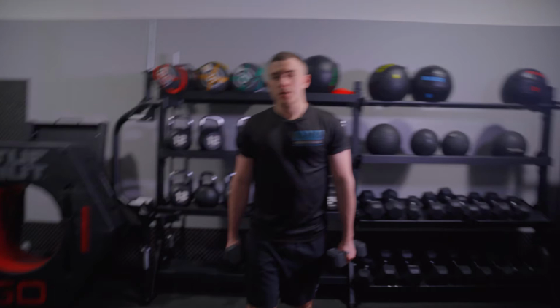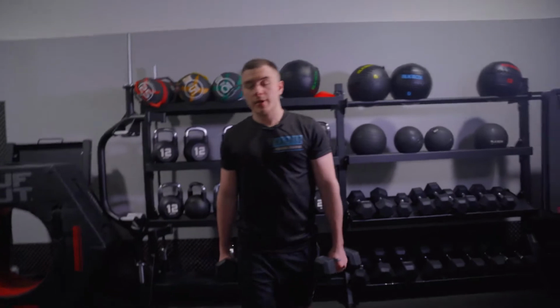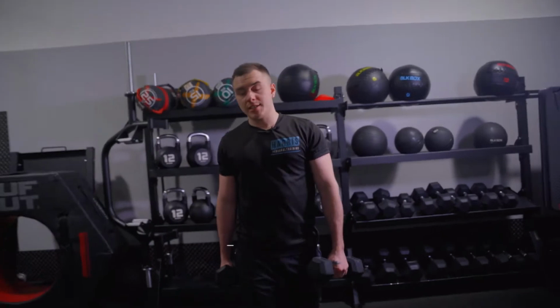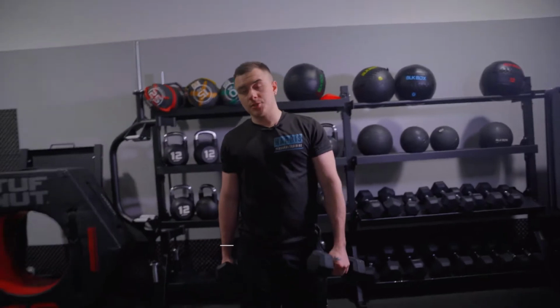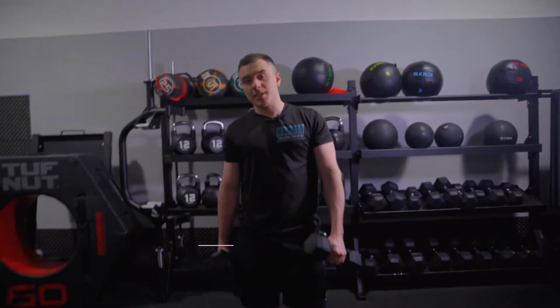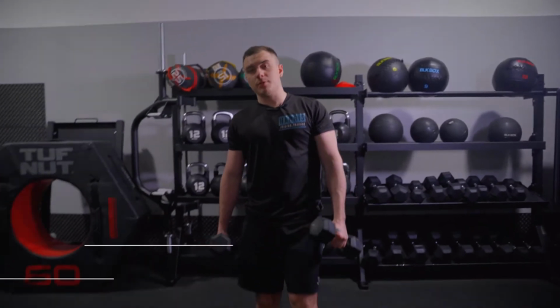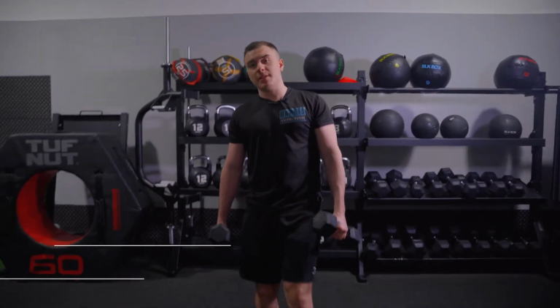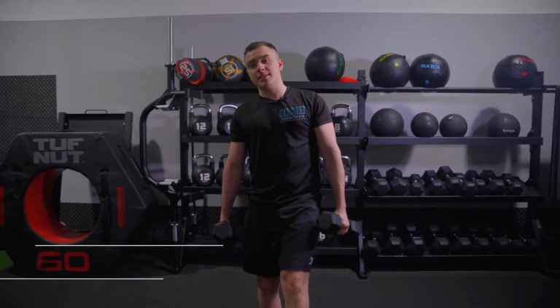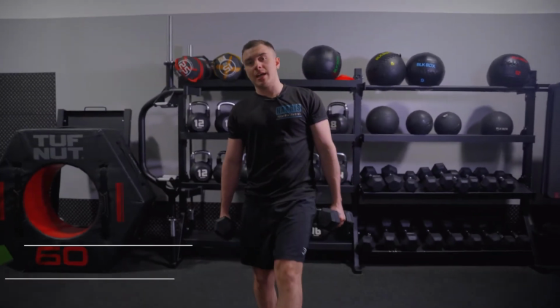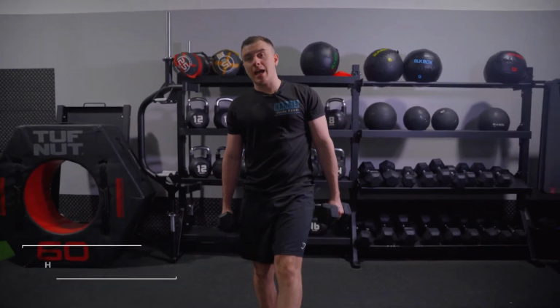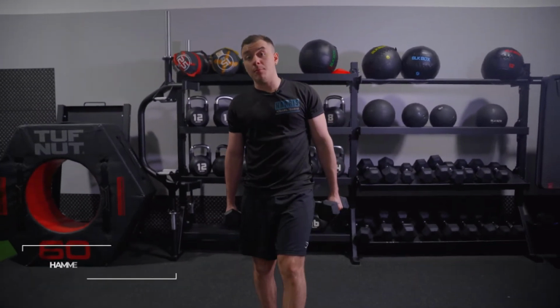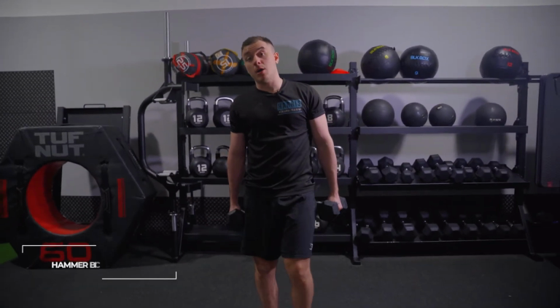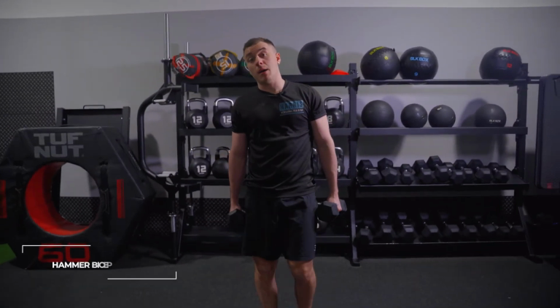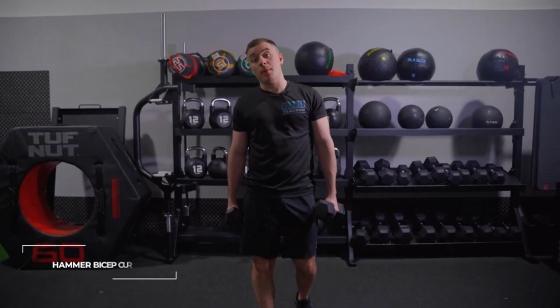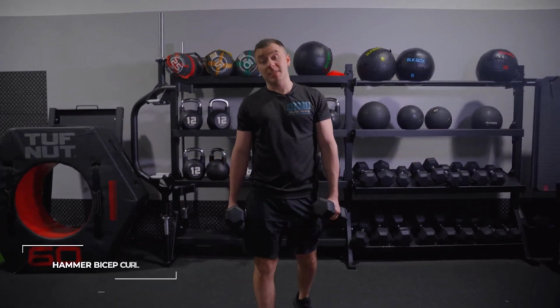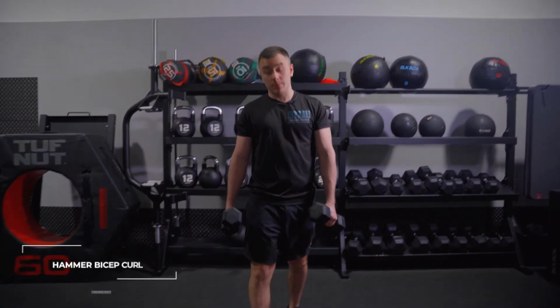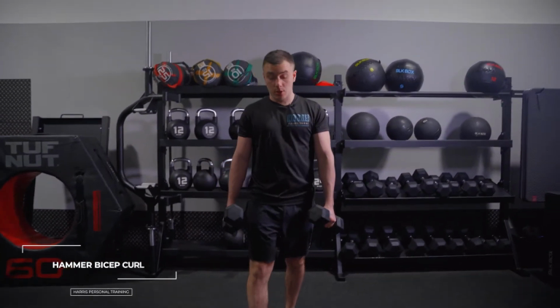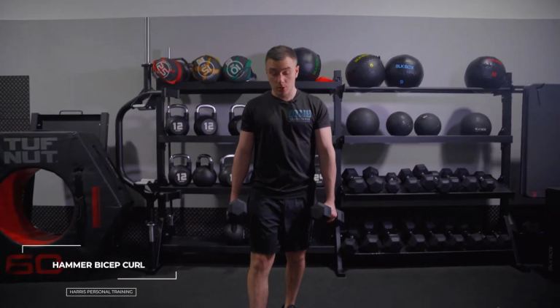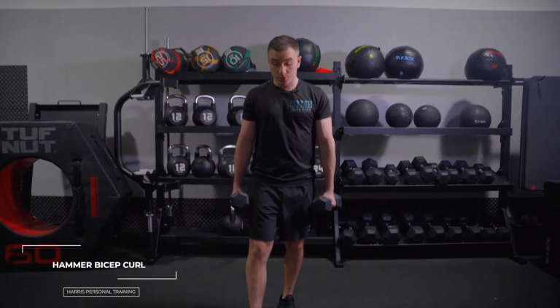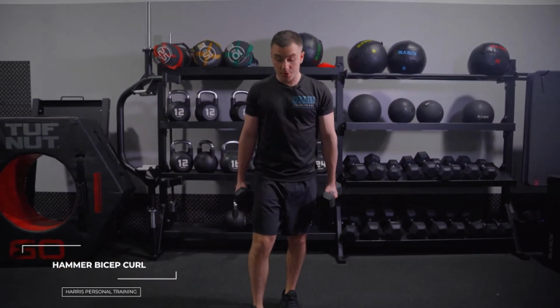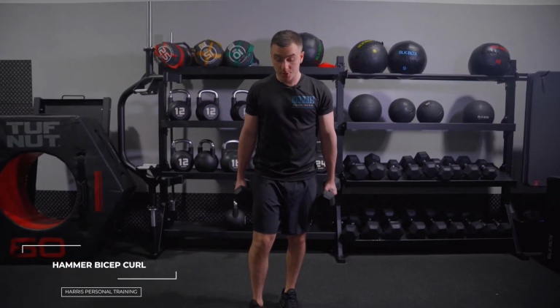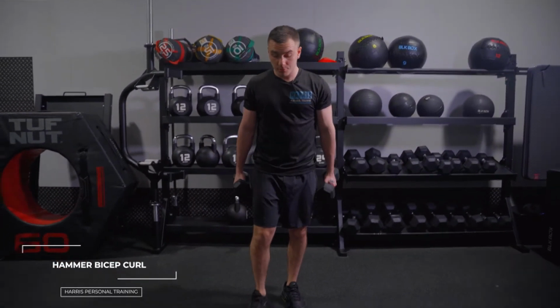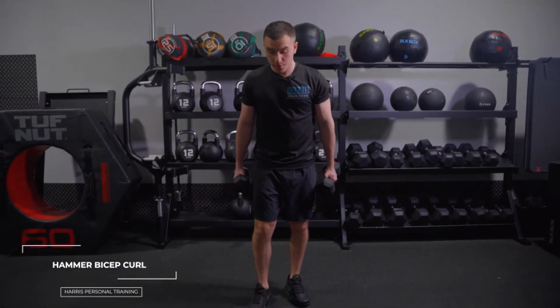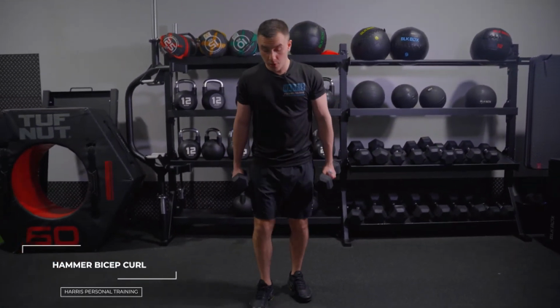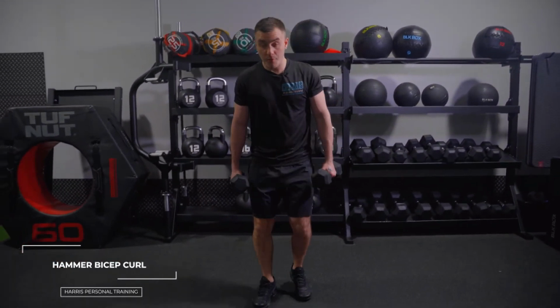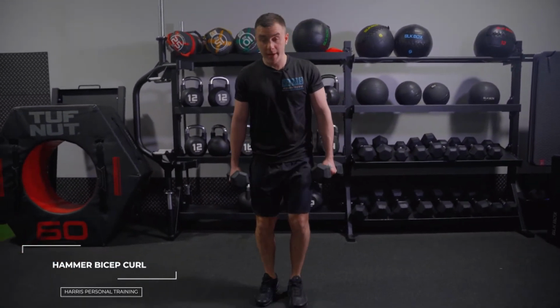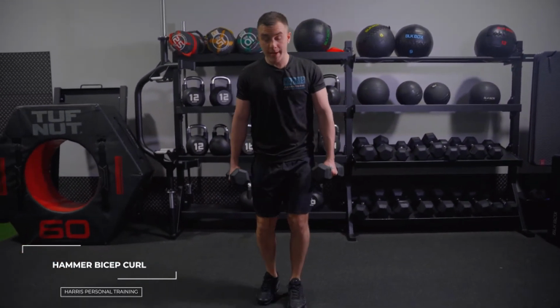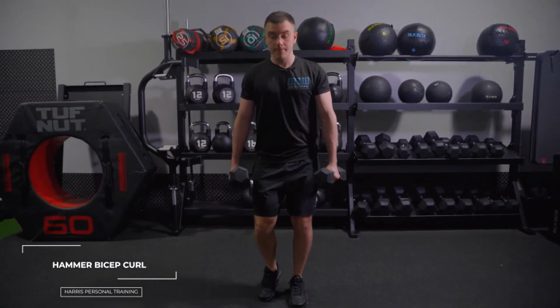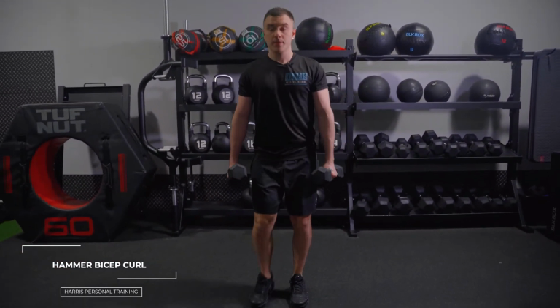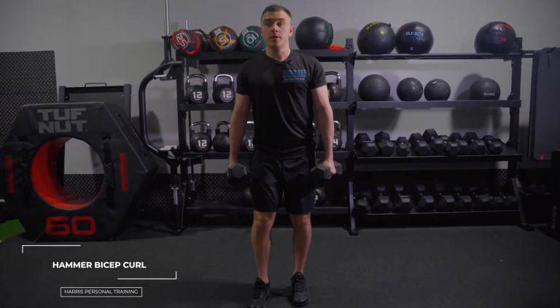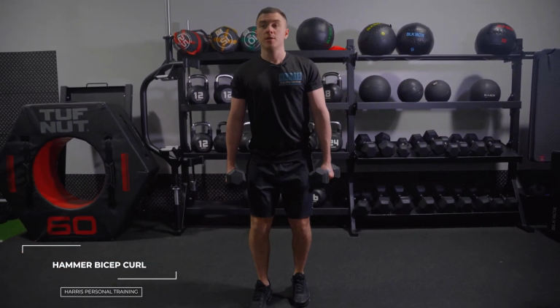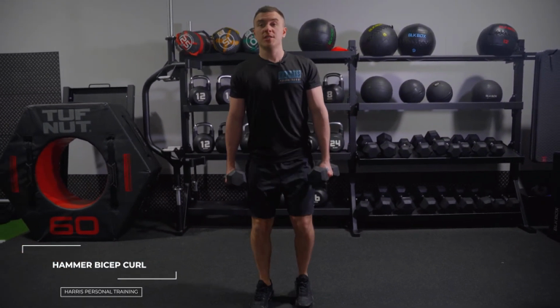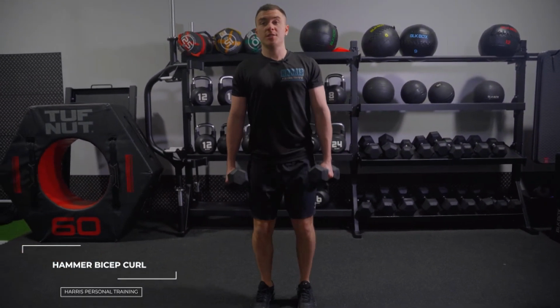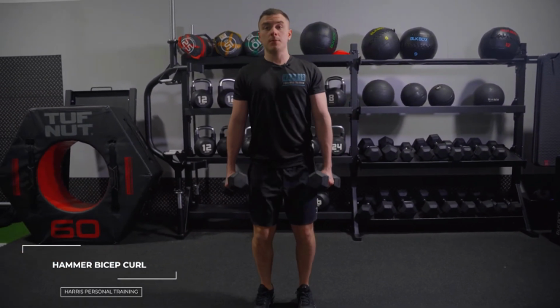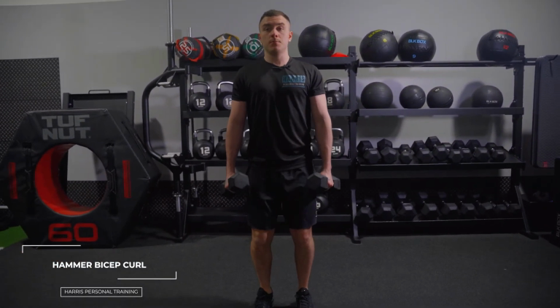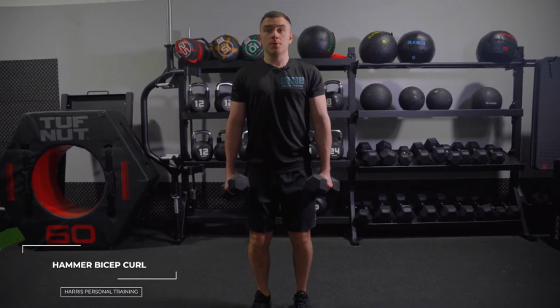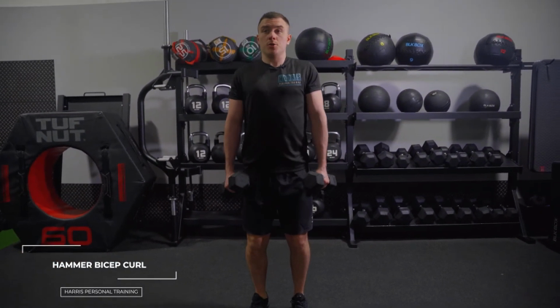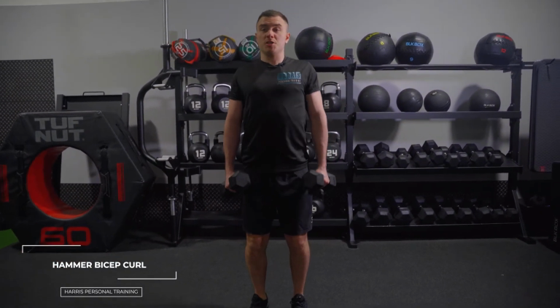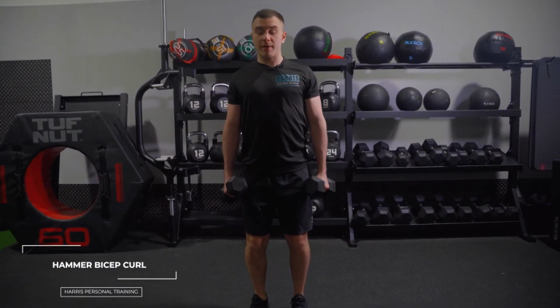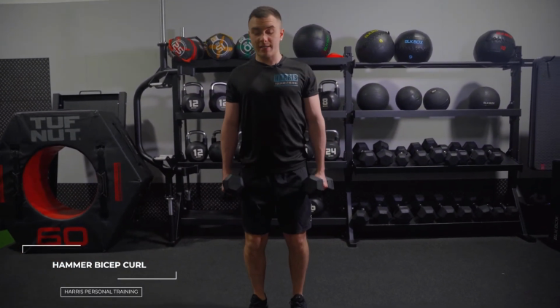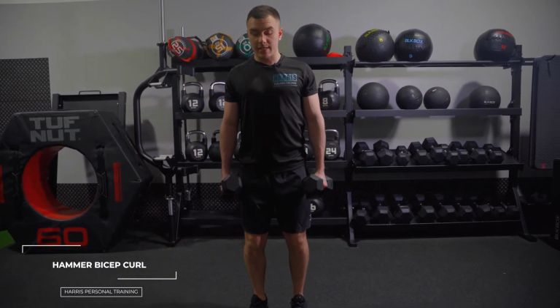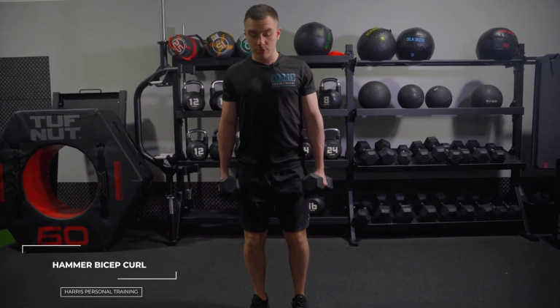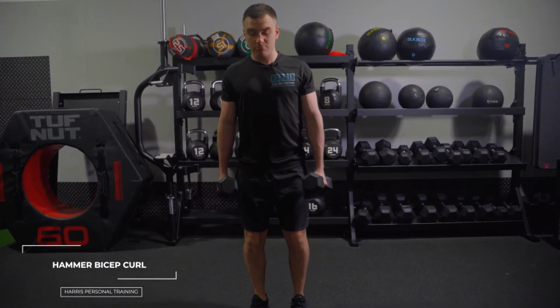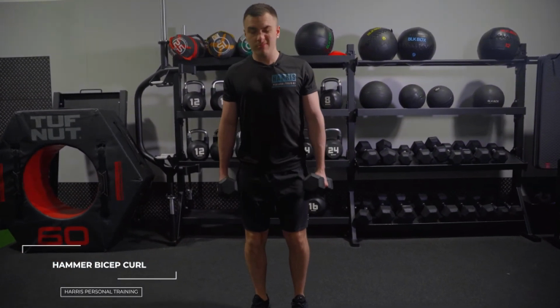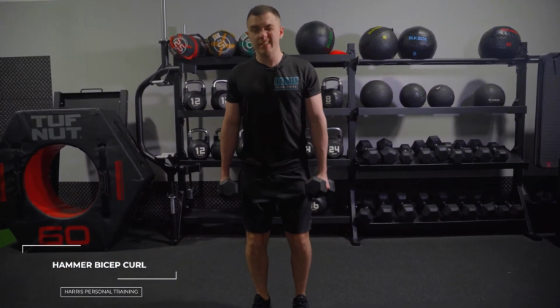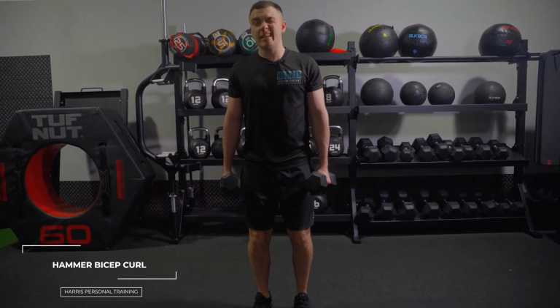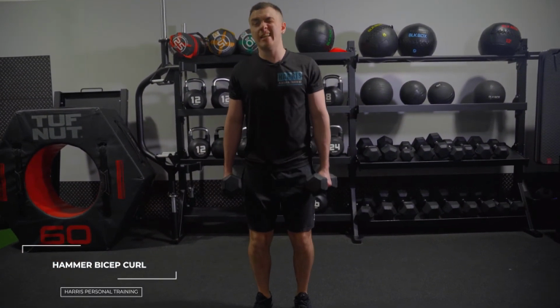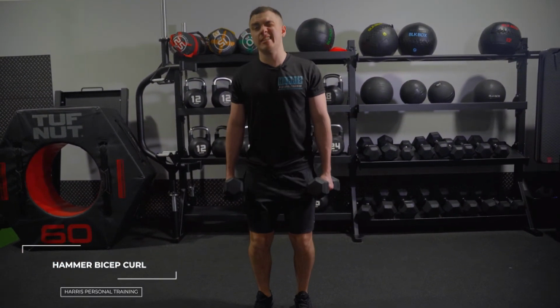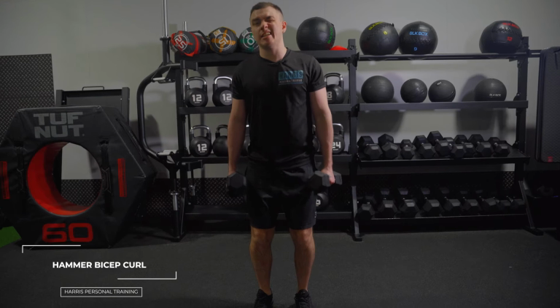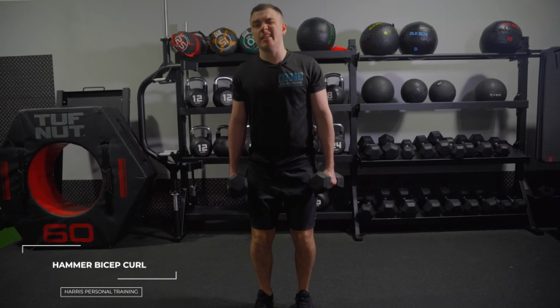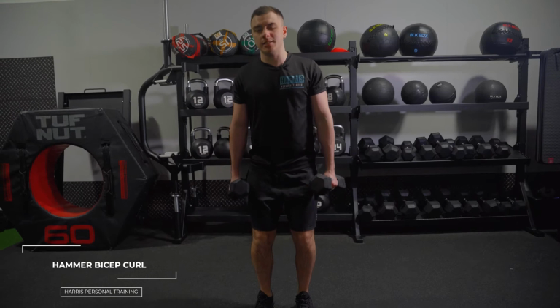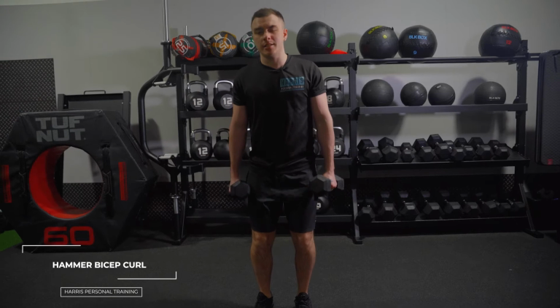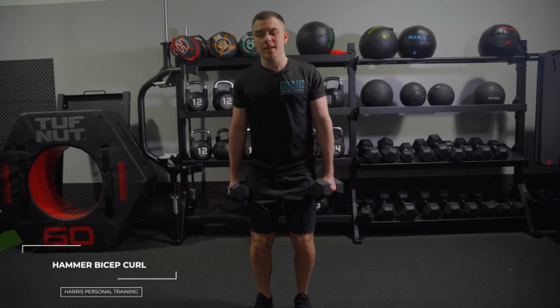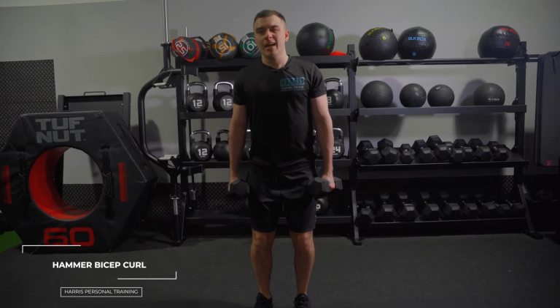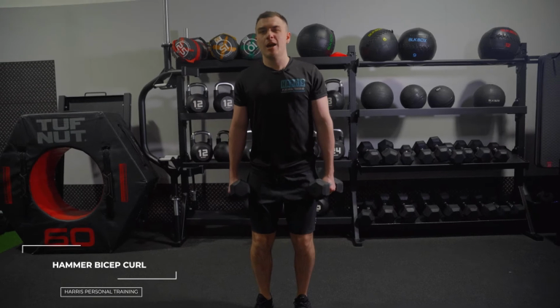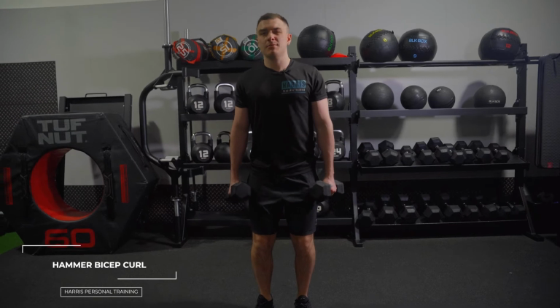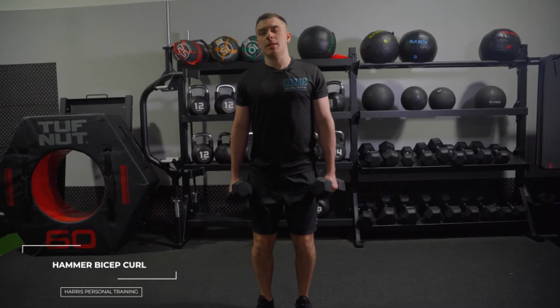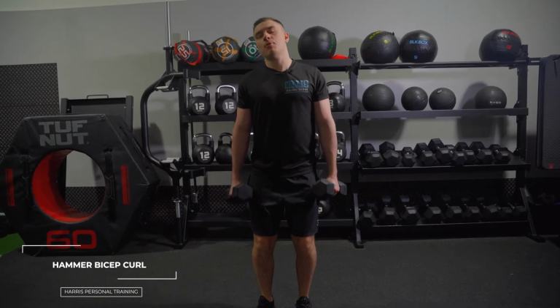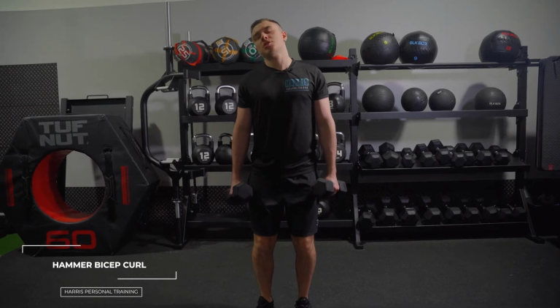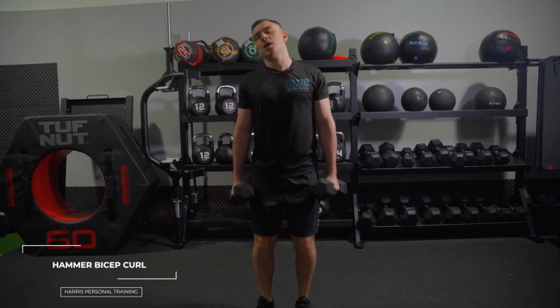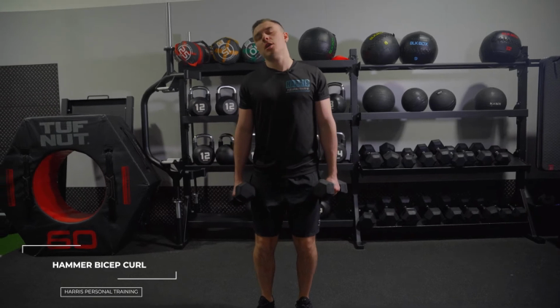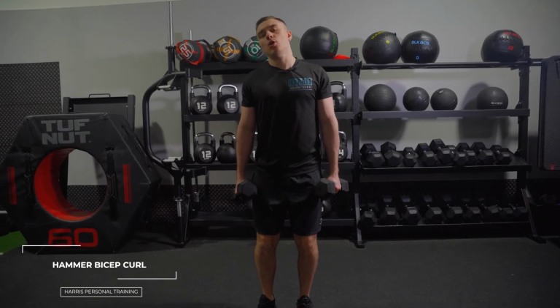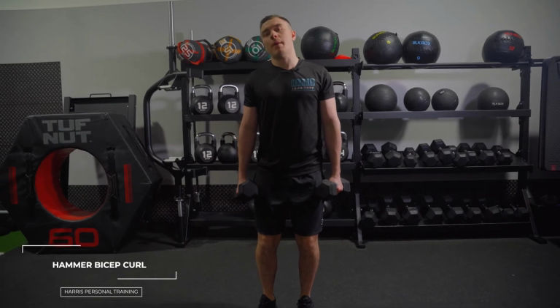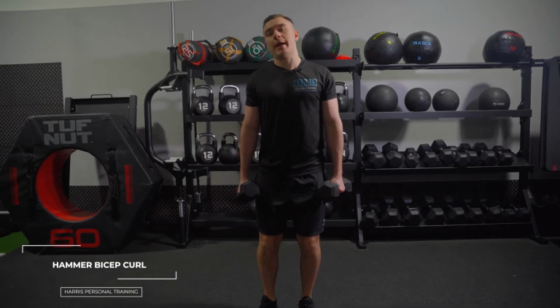The next one is hammer bicep curls. From here, chest is up, shoulders back and down, sit into your knees — this helps to take the pressure out of your lower back.